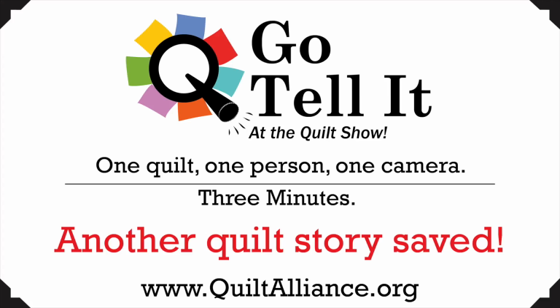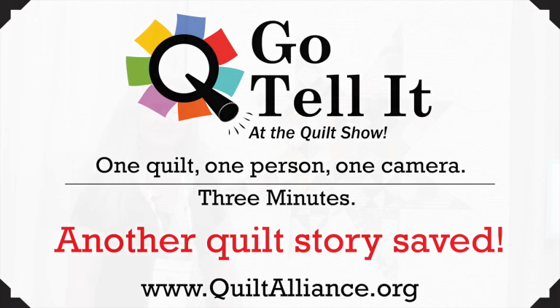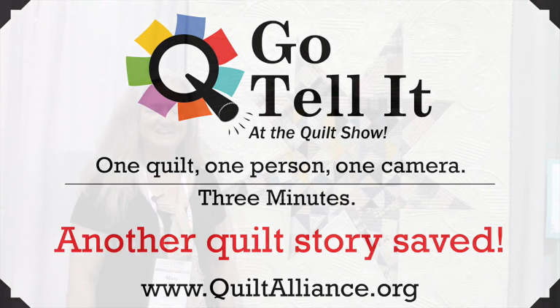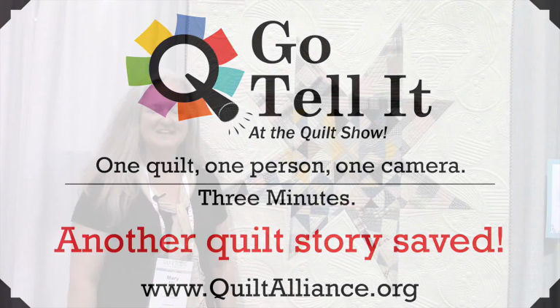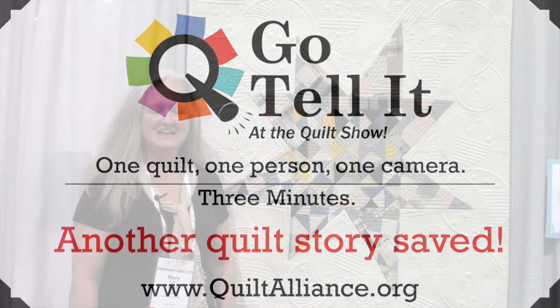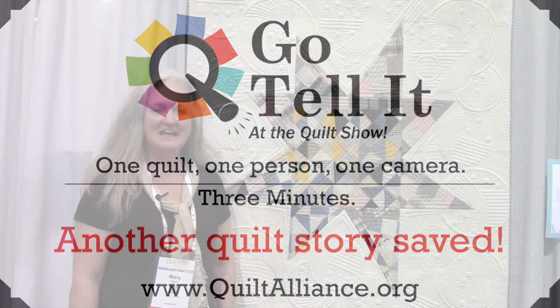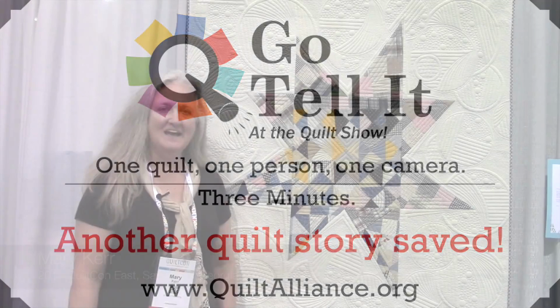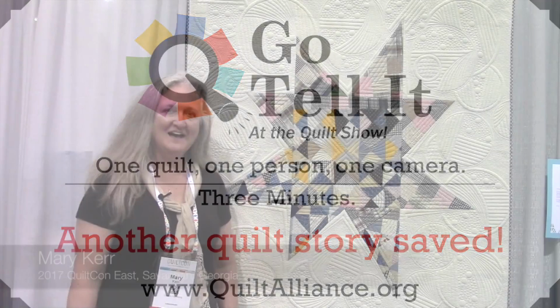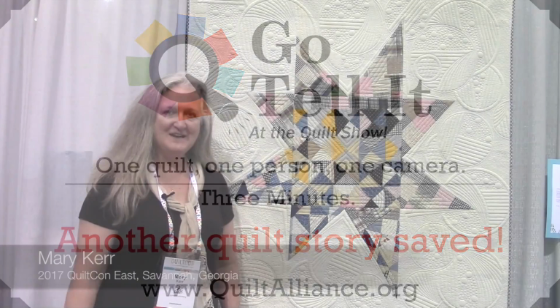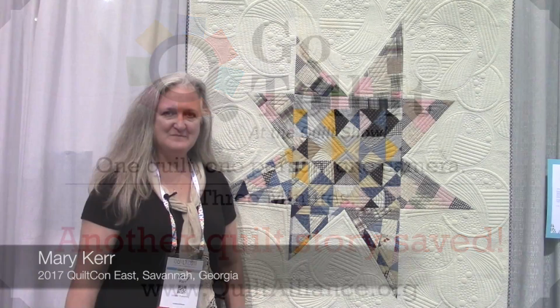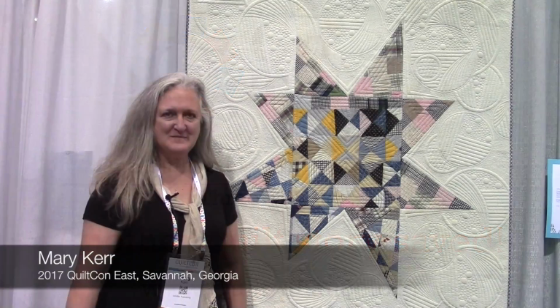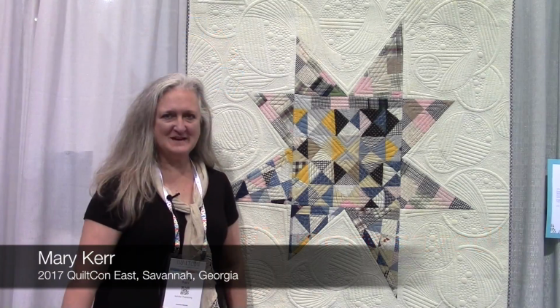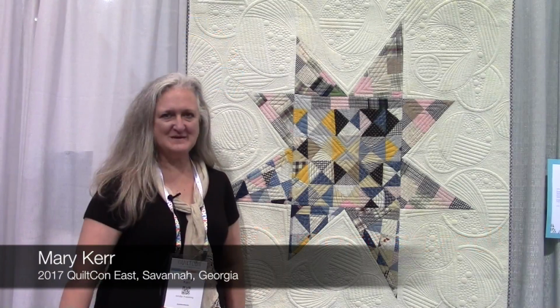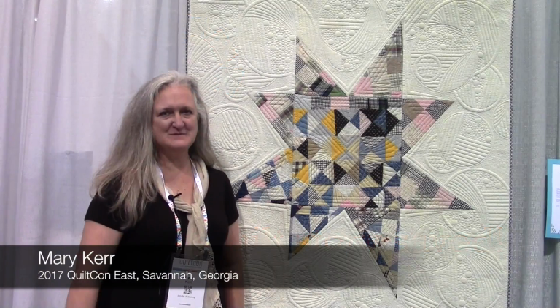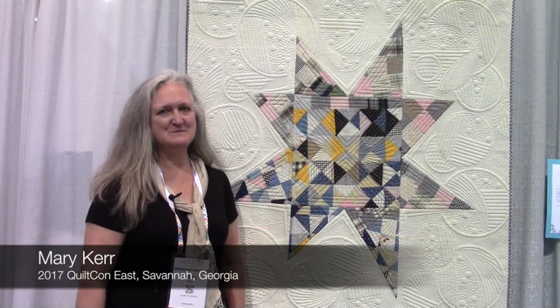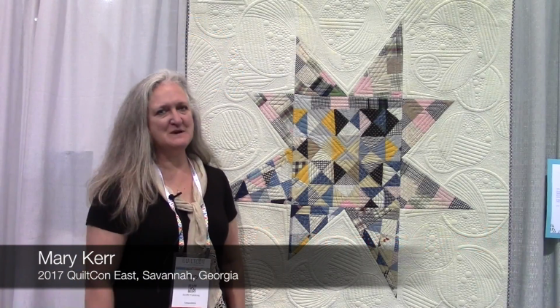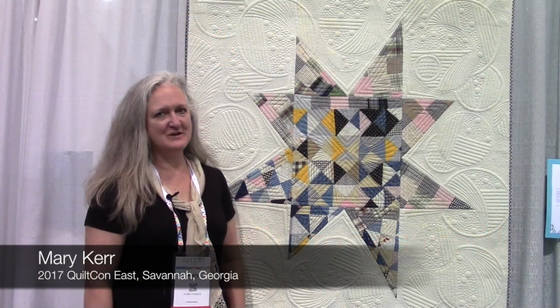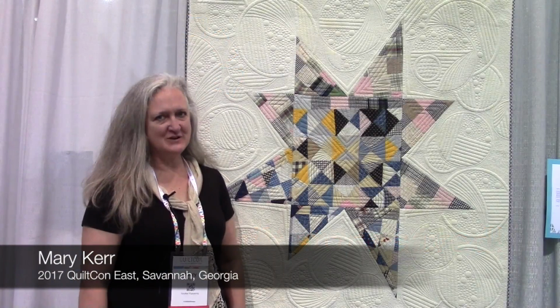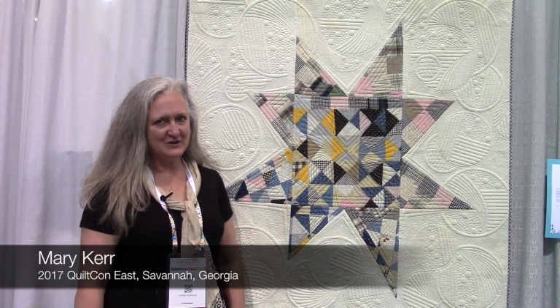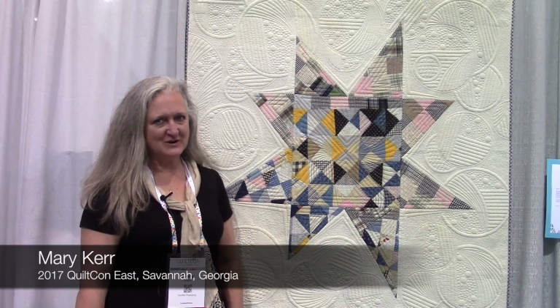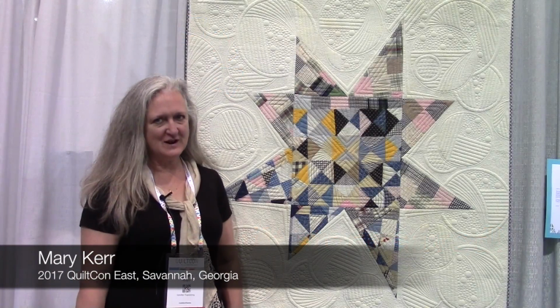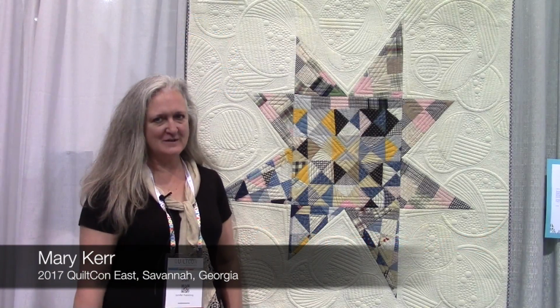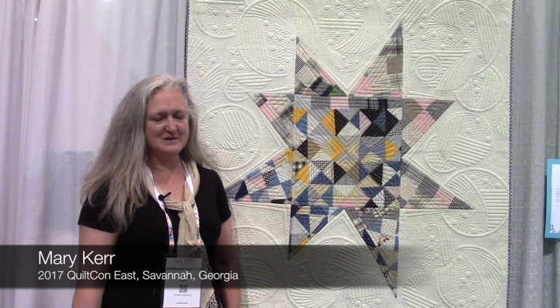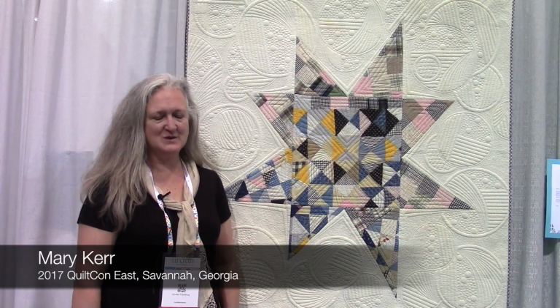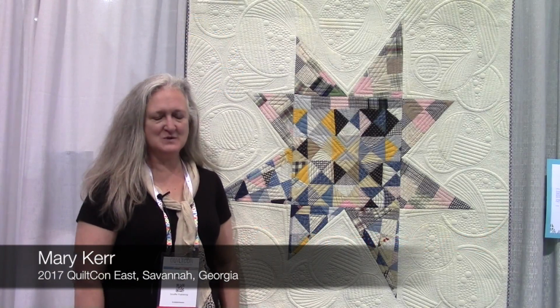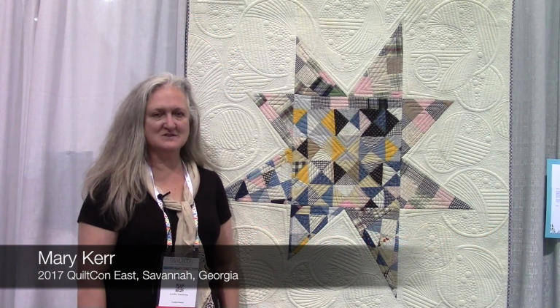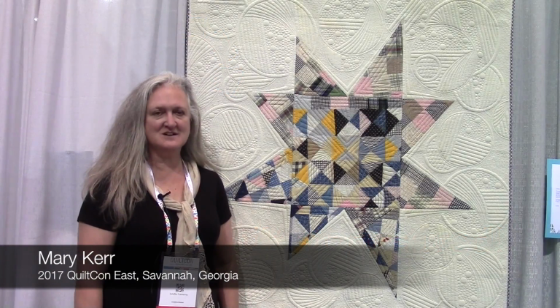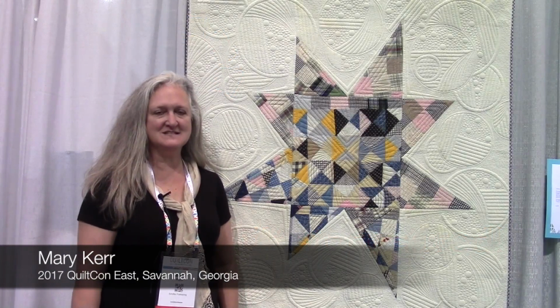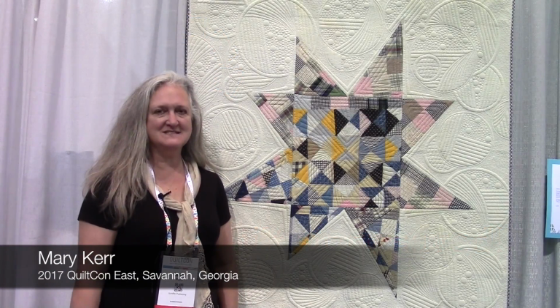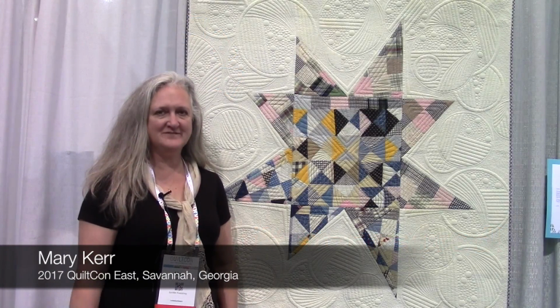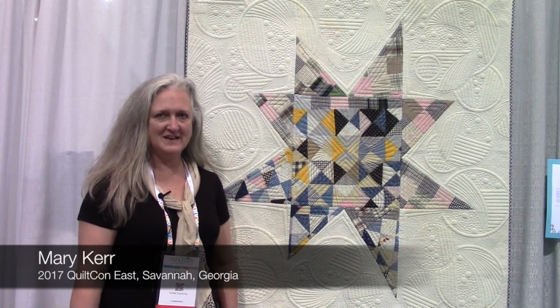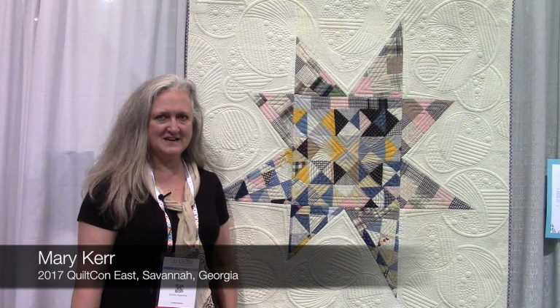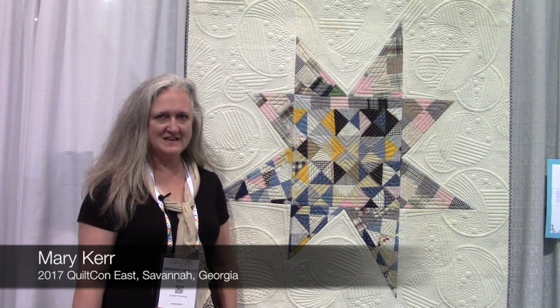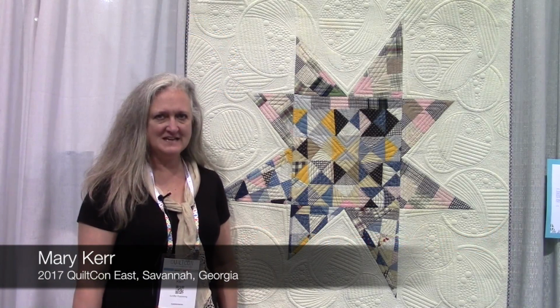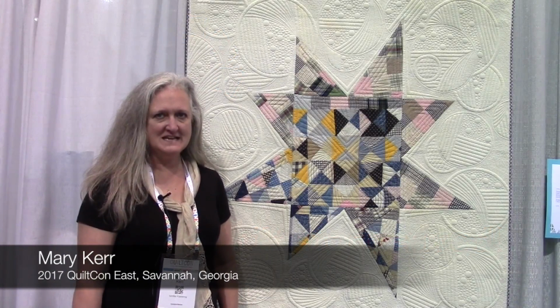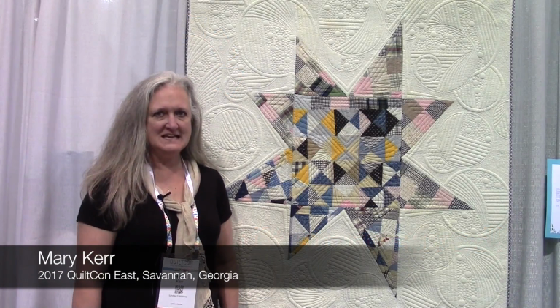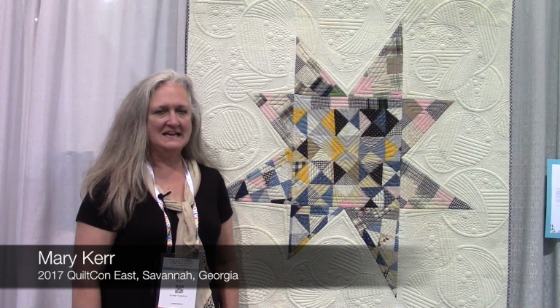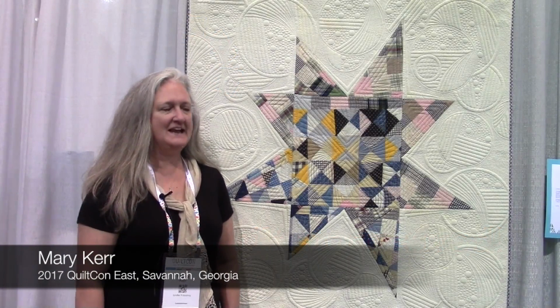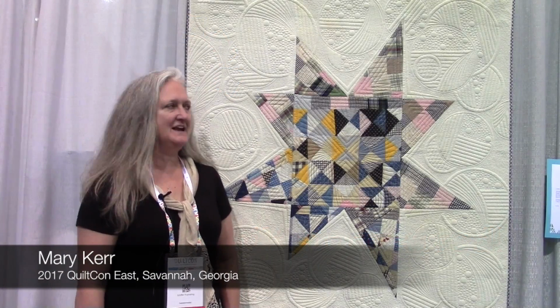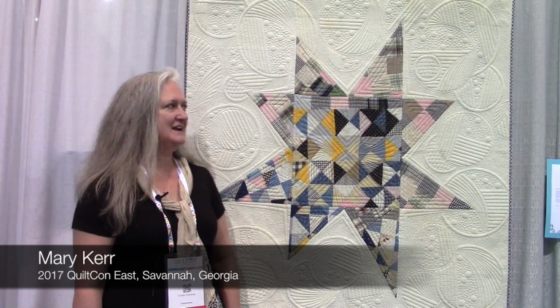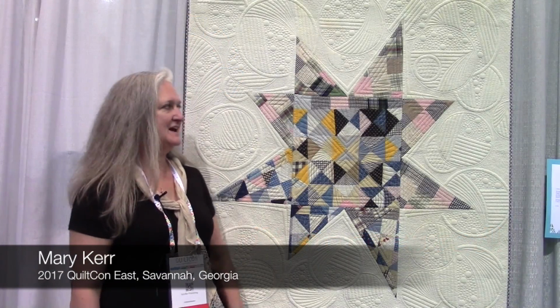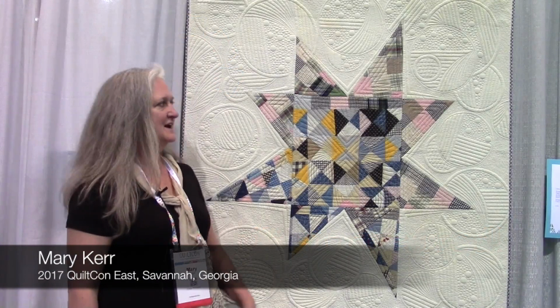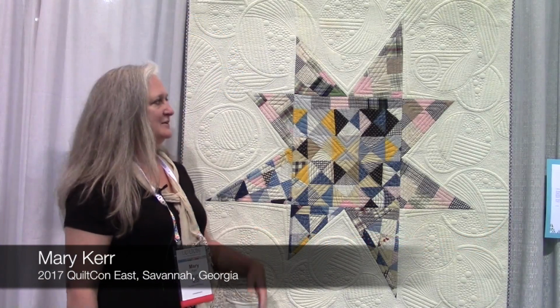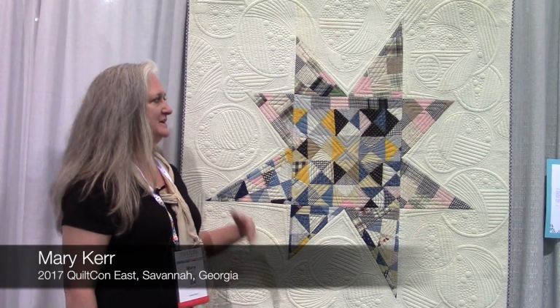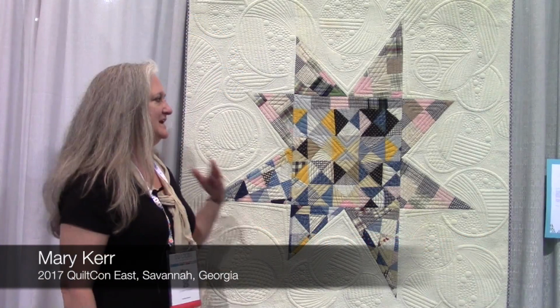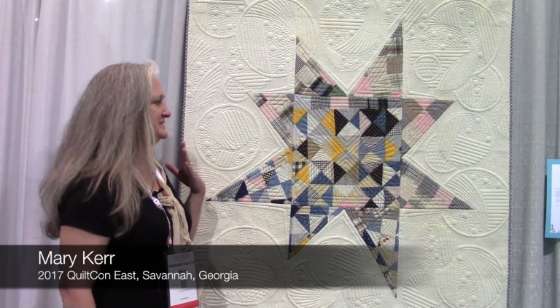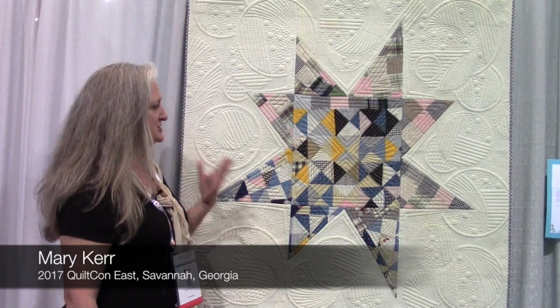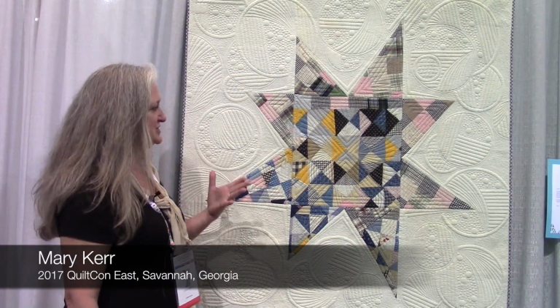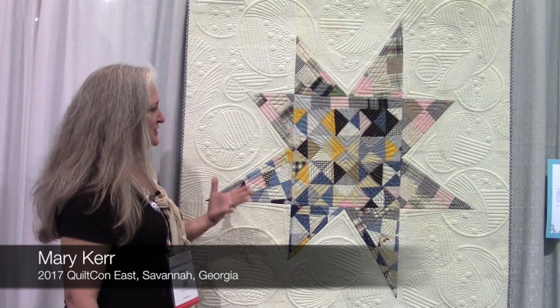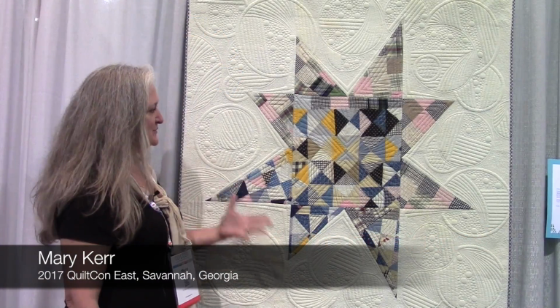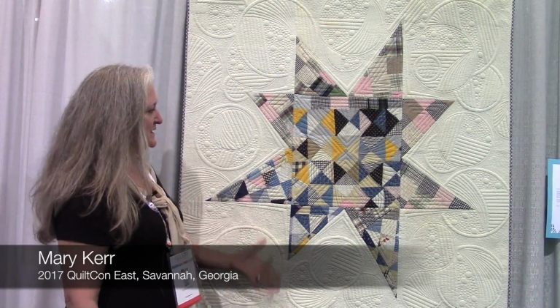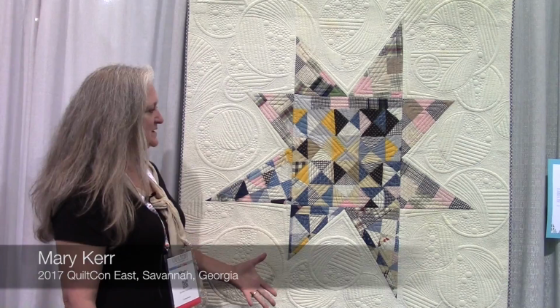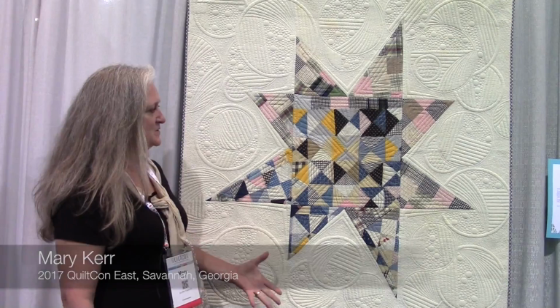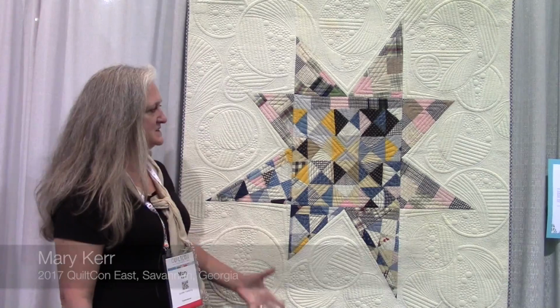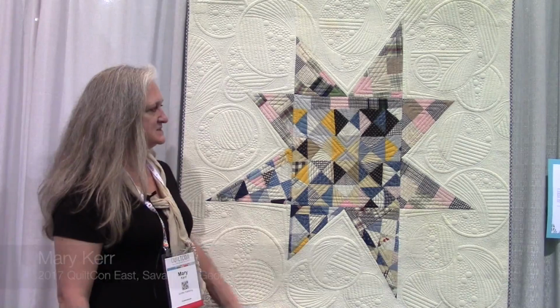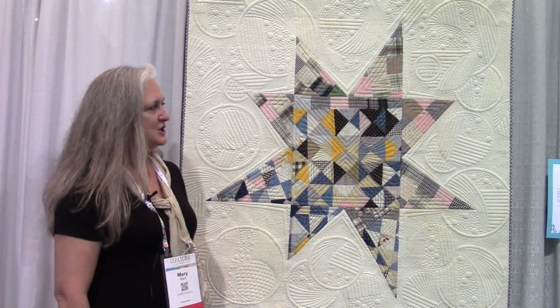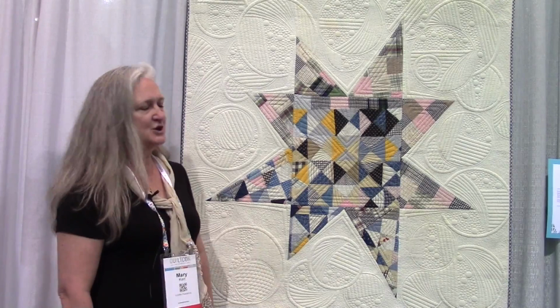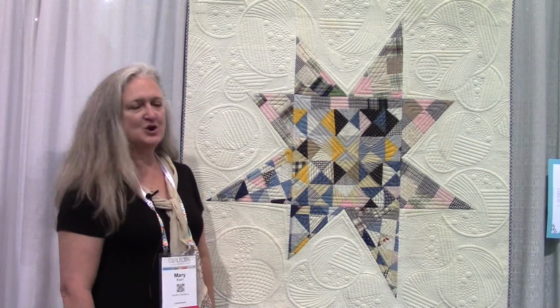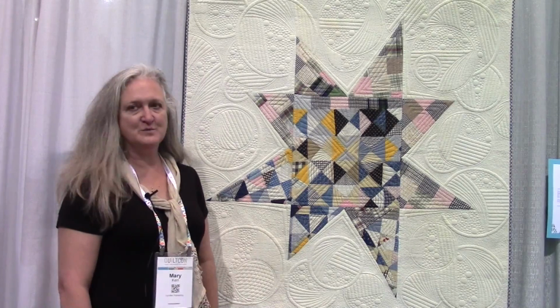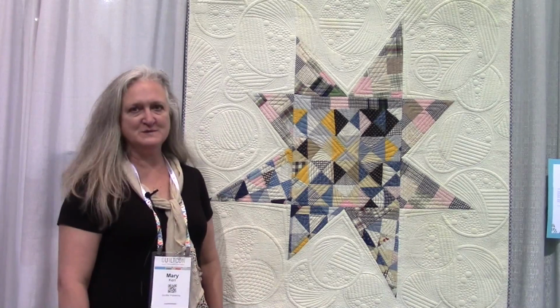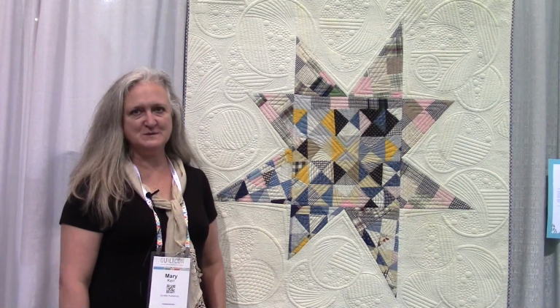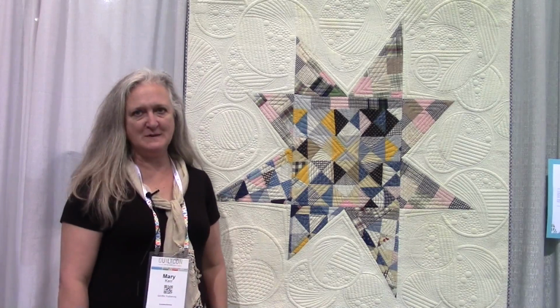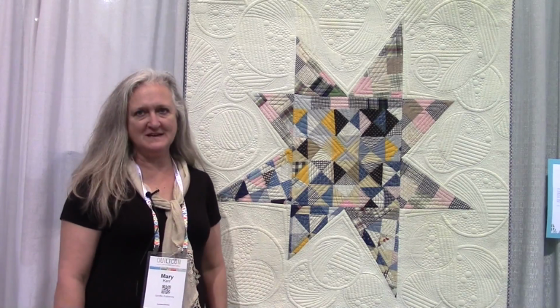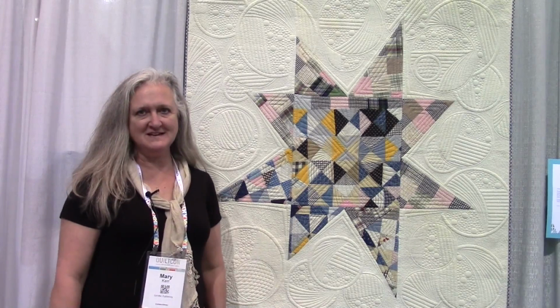Hi, my name is Mary Kerr. I'm at QuiltCon Savannah, and I would like to share my quilt called Homespun.